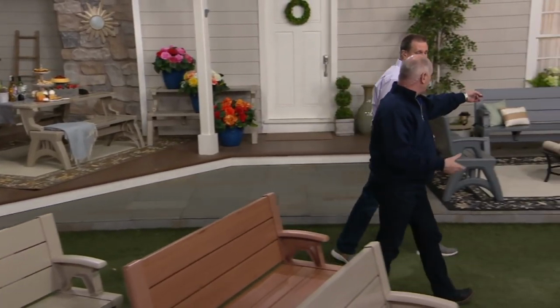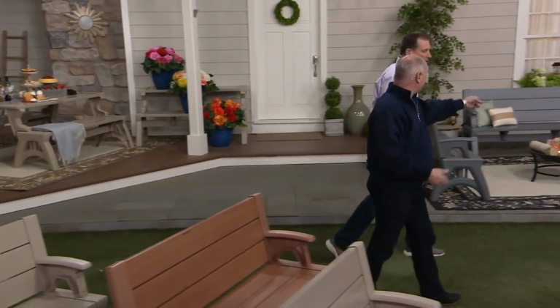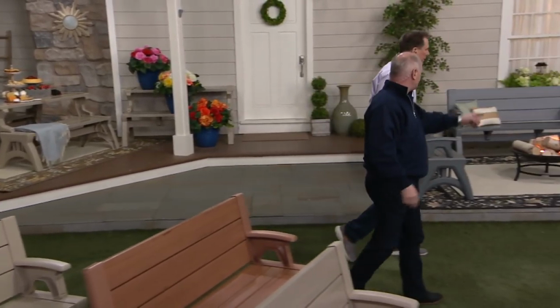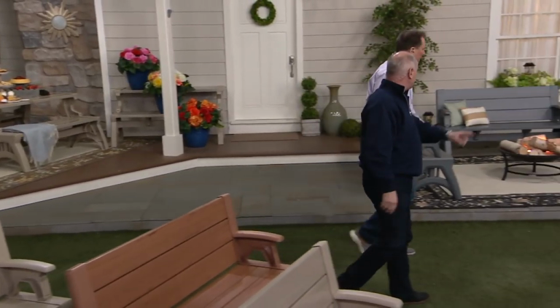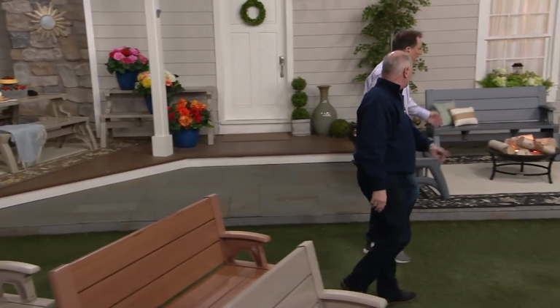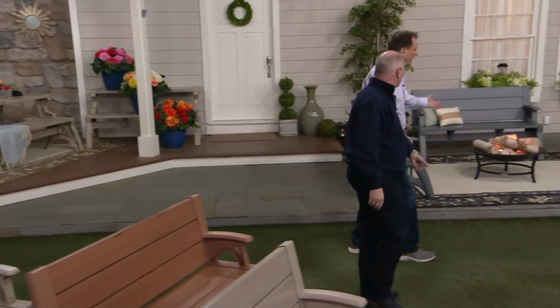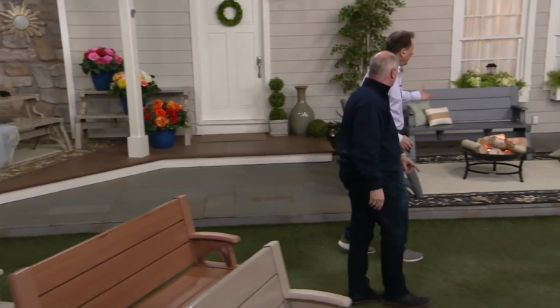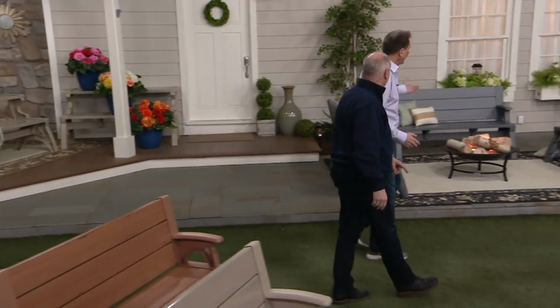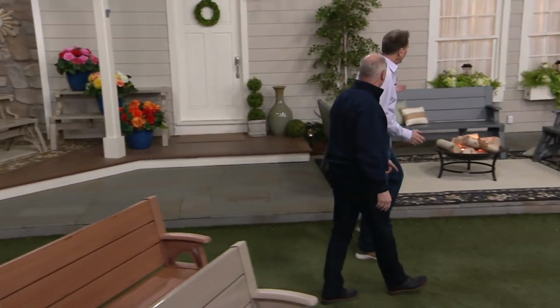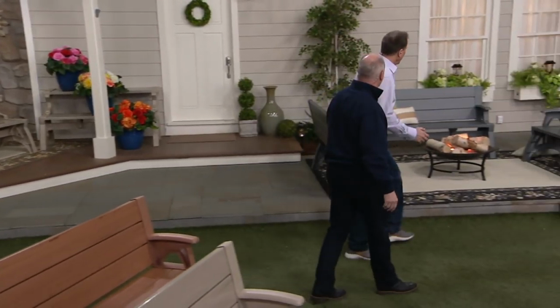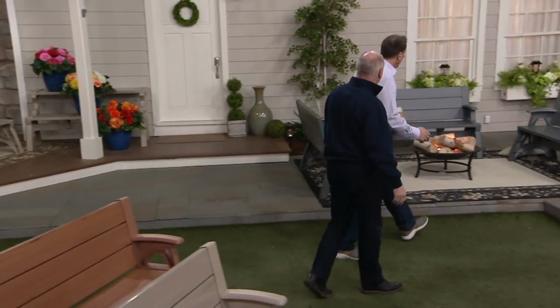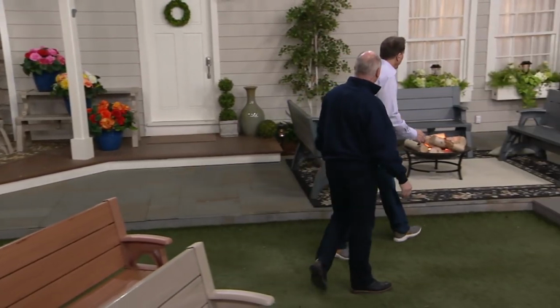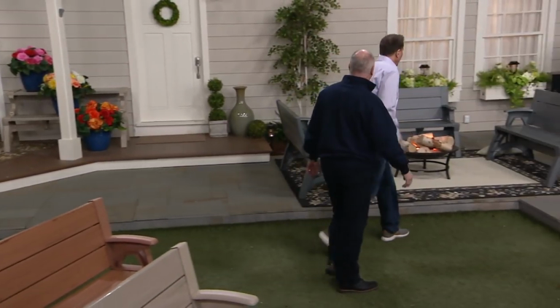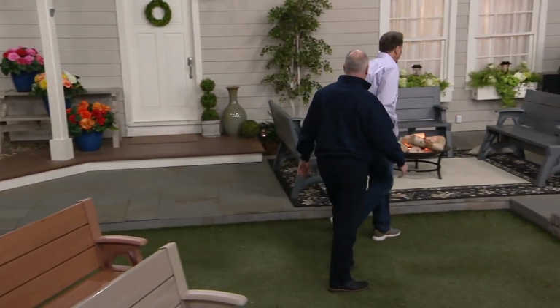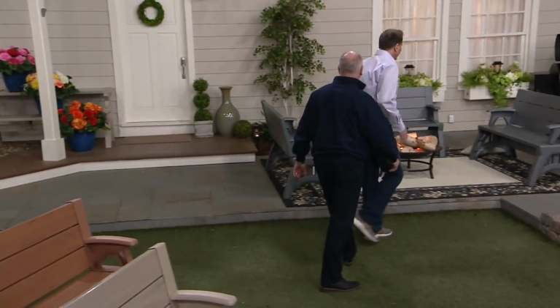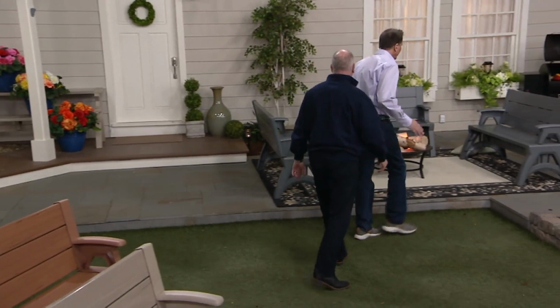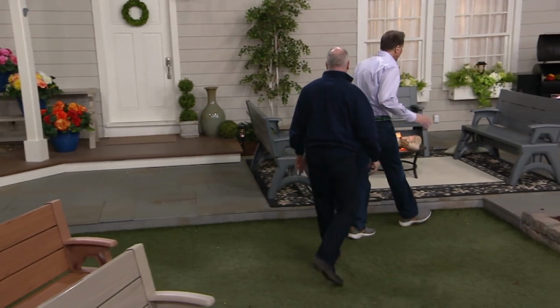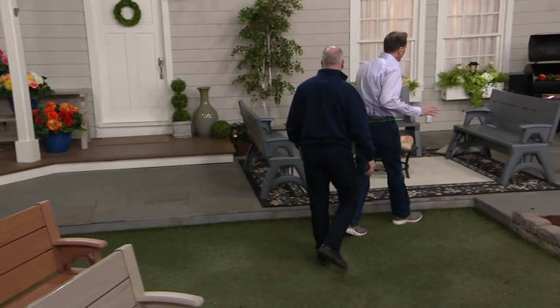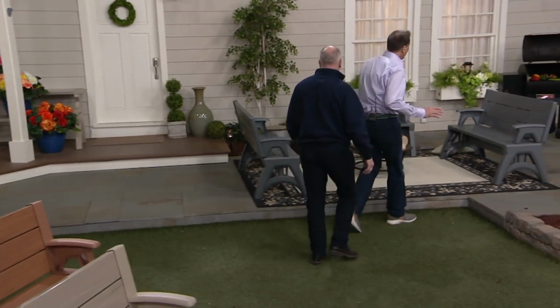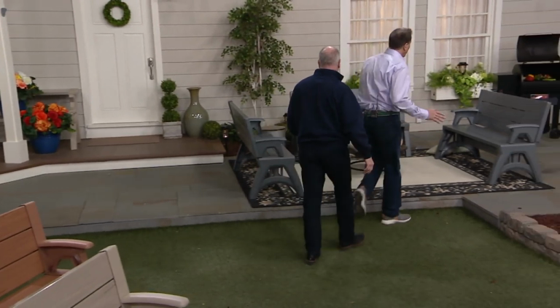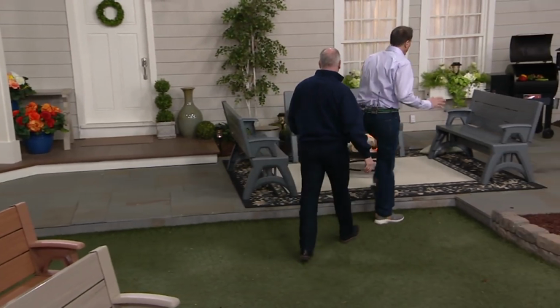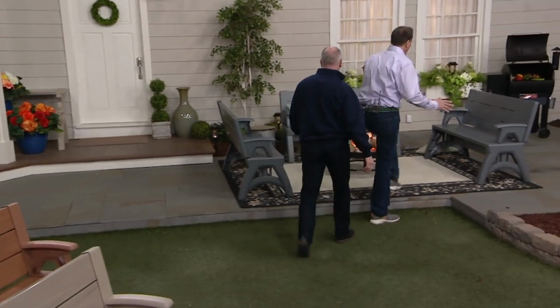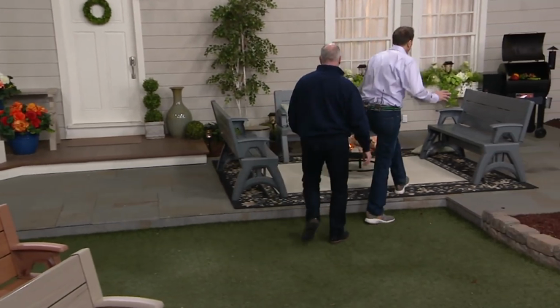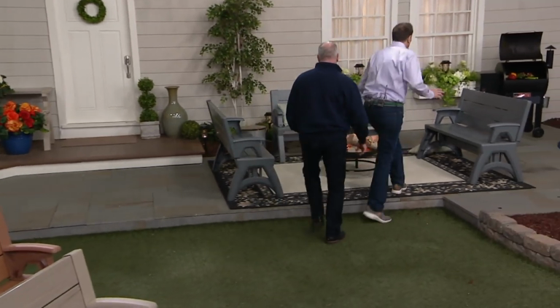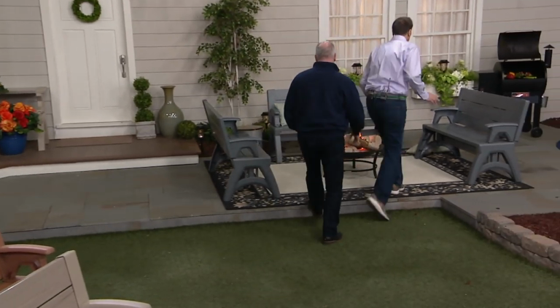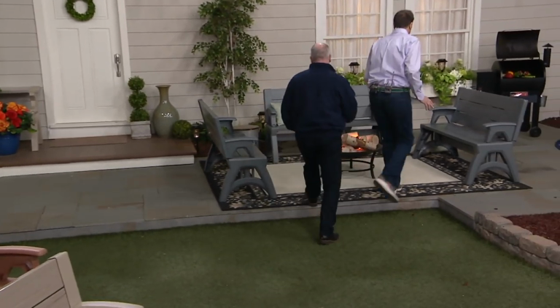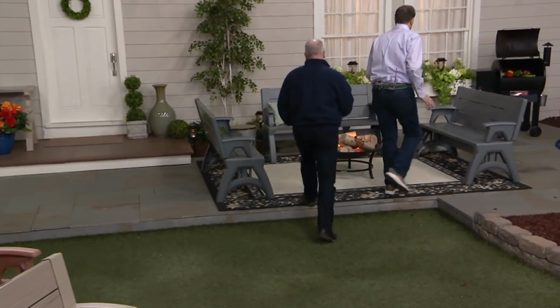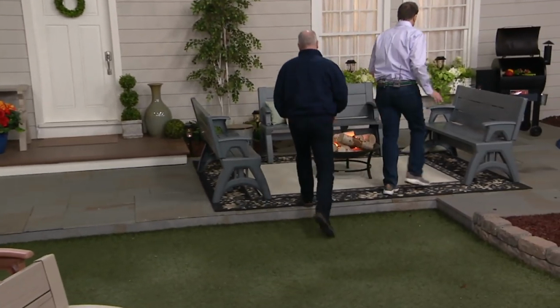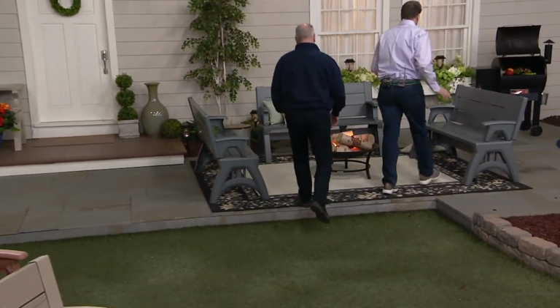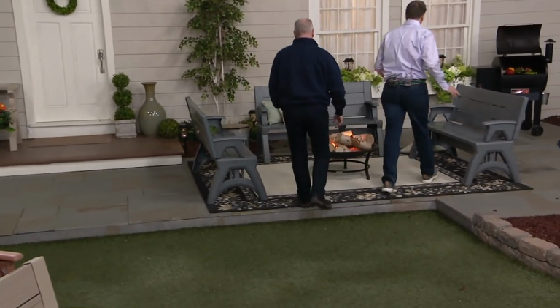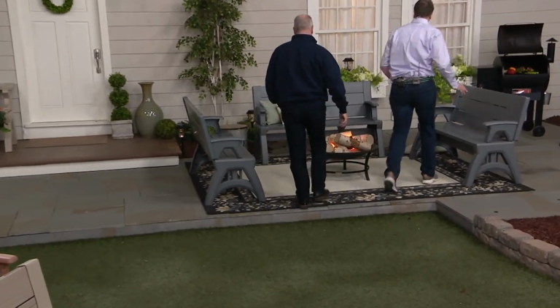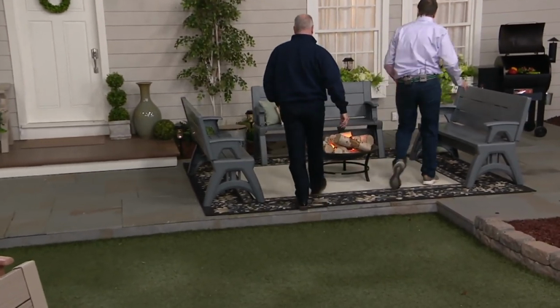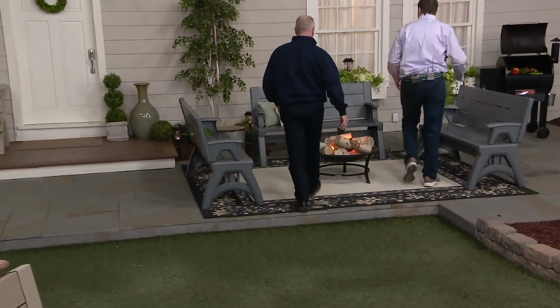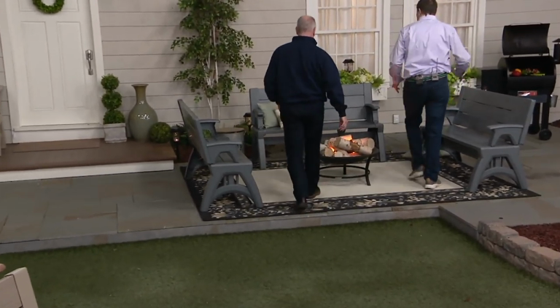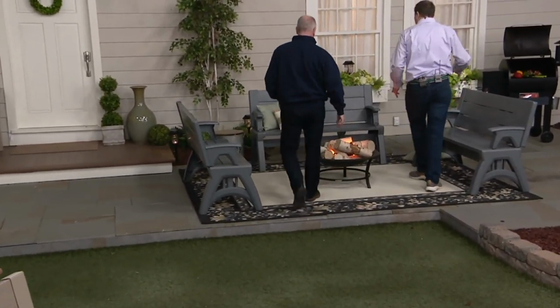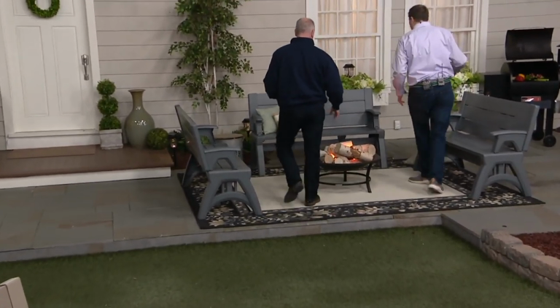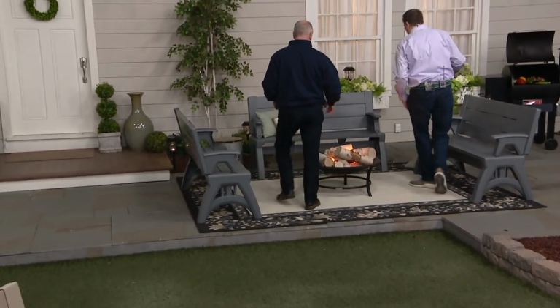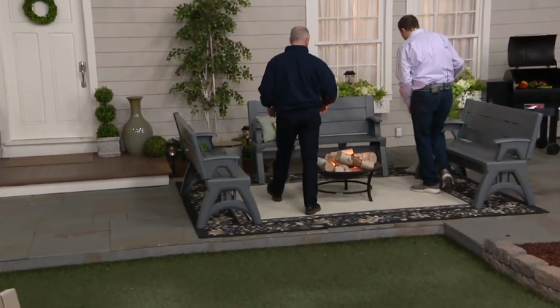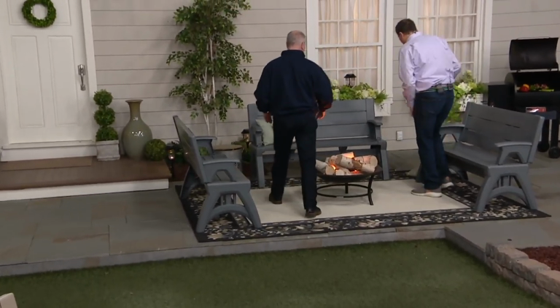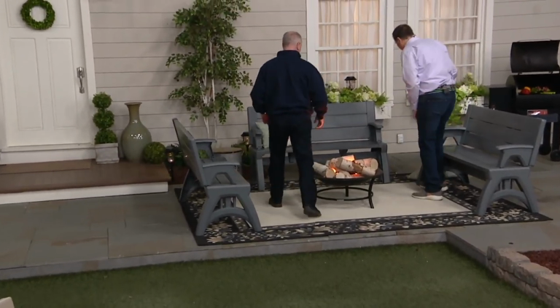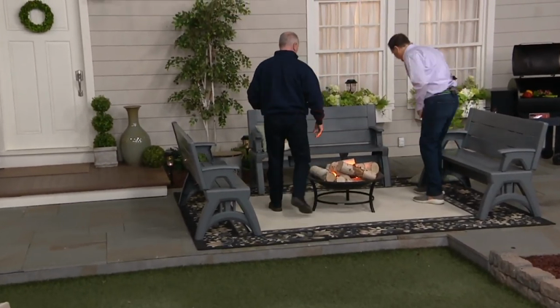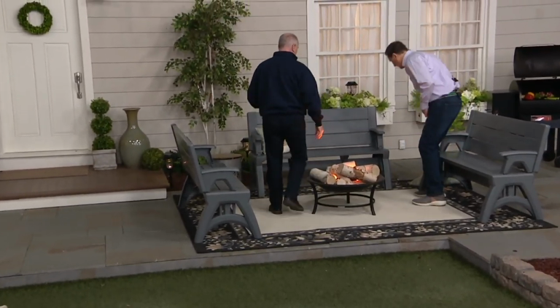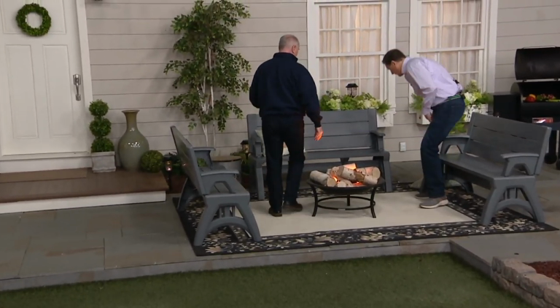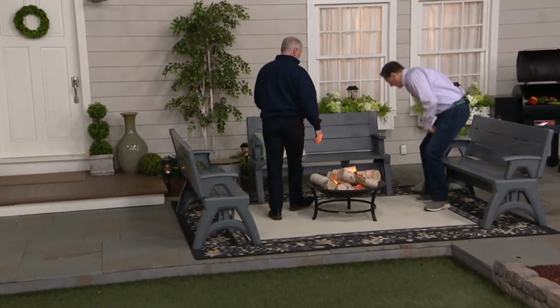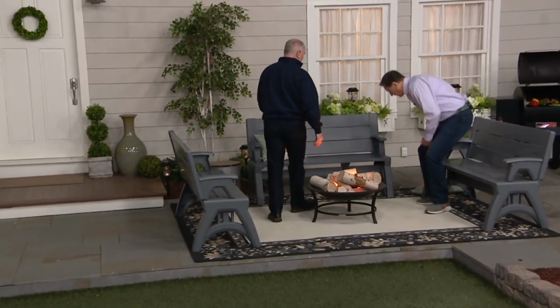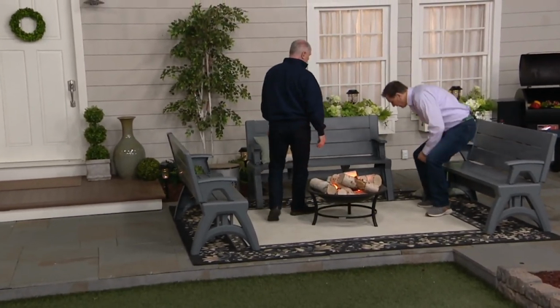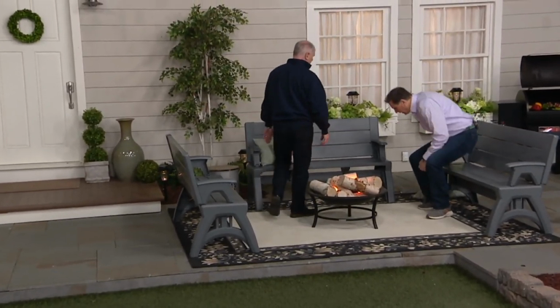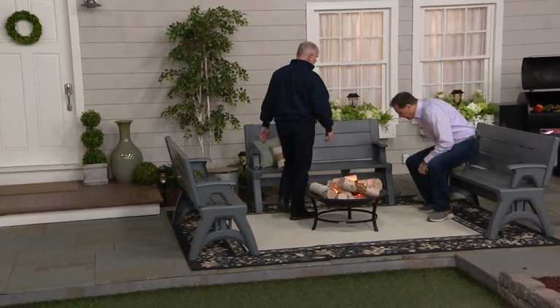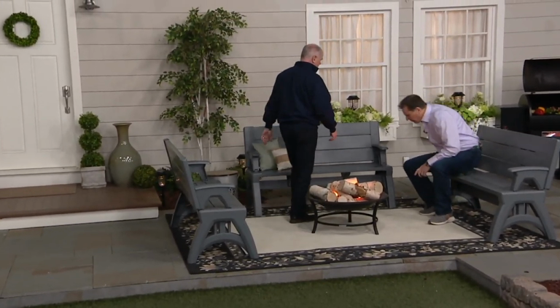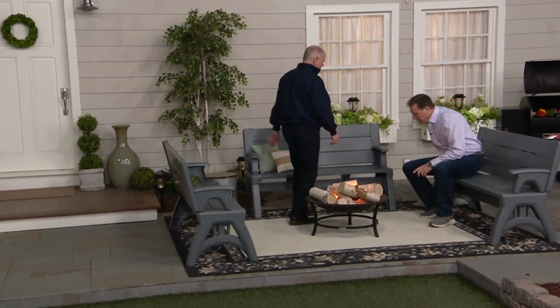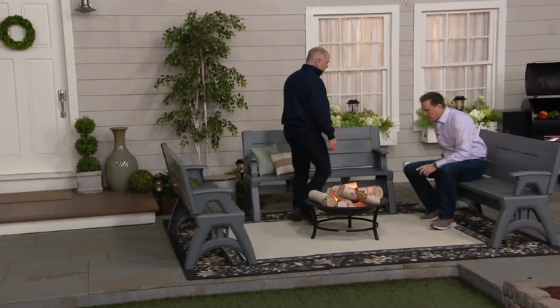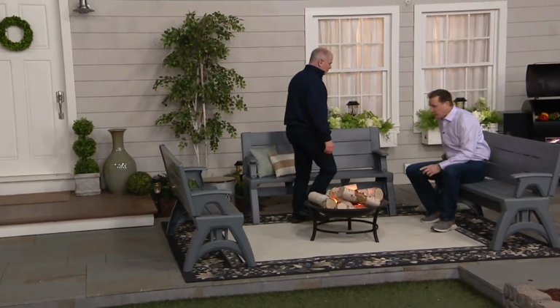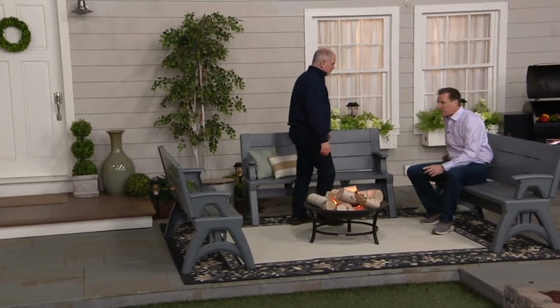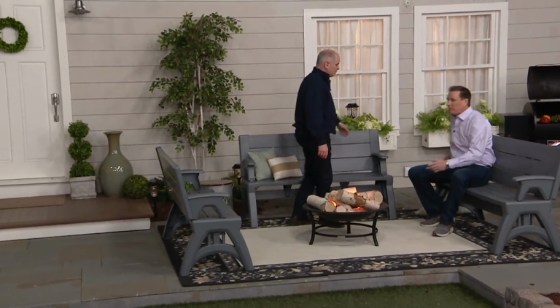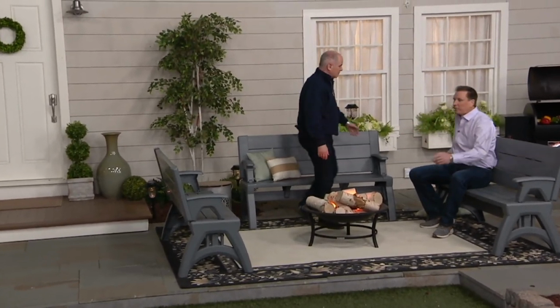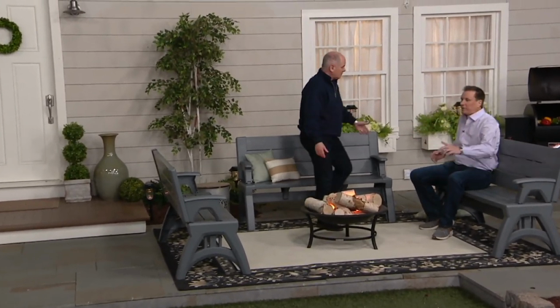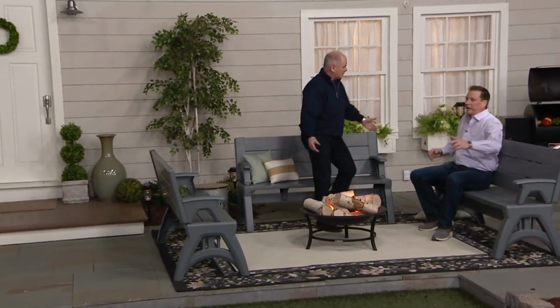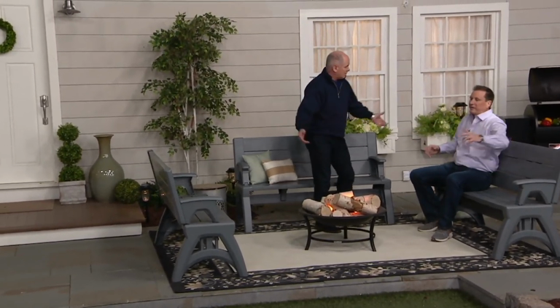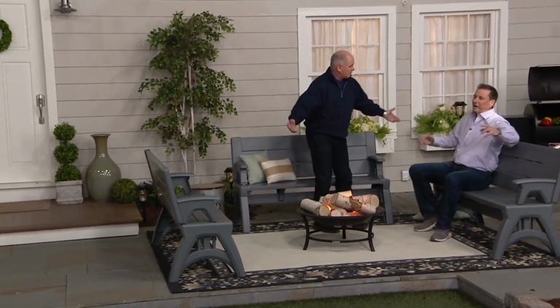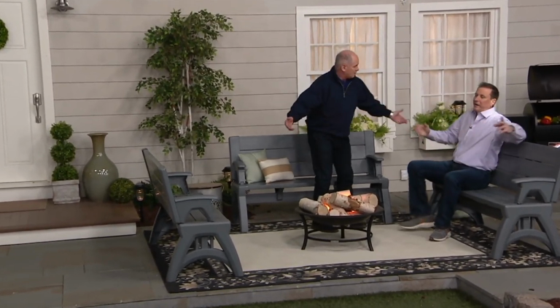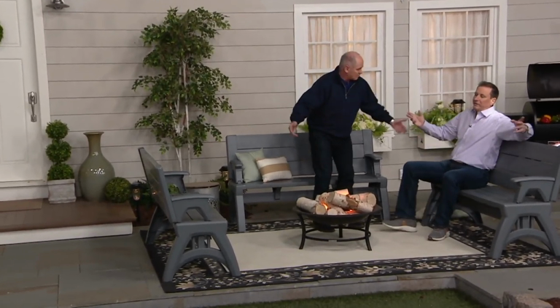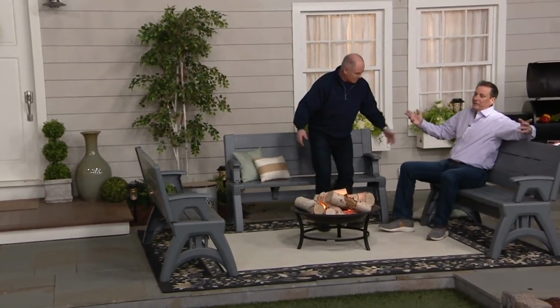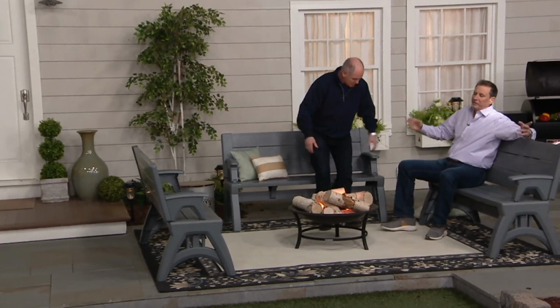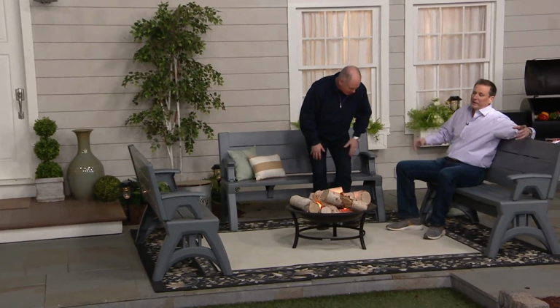Do you want to have a seat? This is my favorite way to use the Convert-A-Bench. Dan and I are going to sit here.